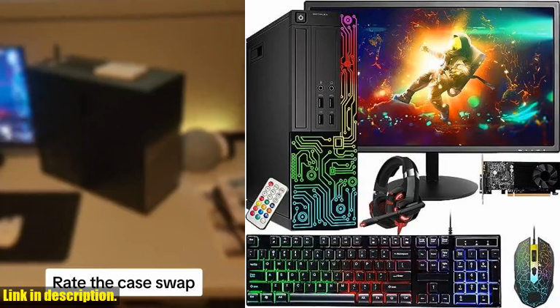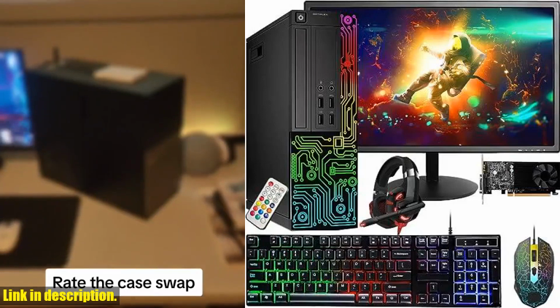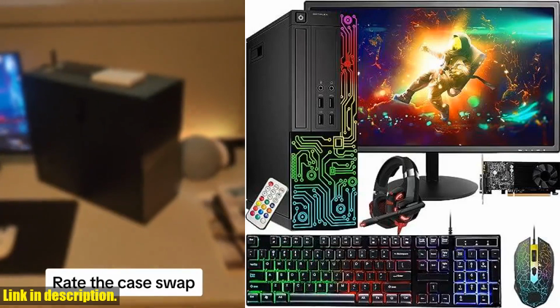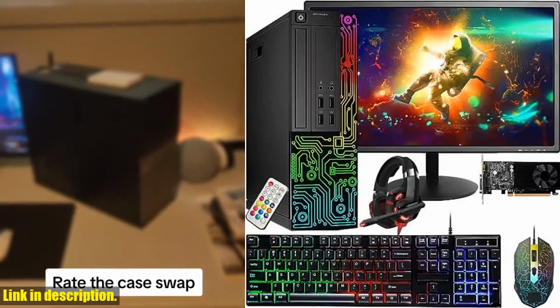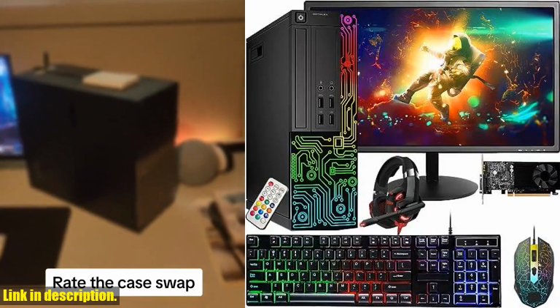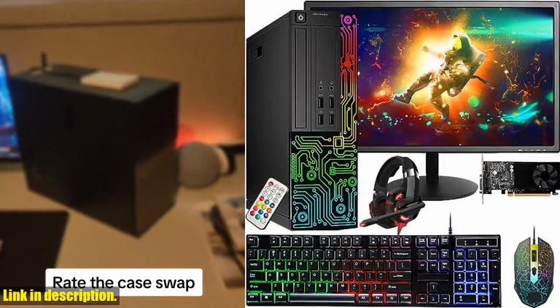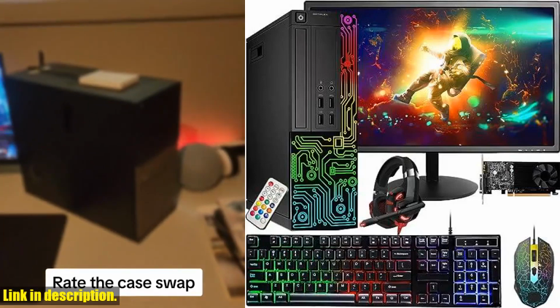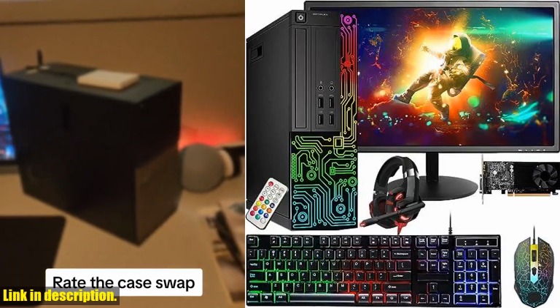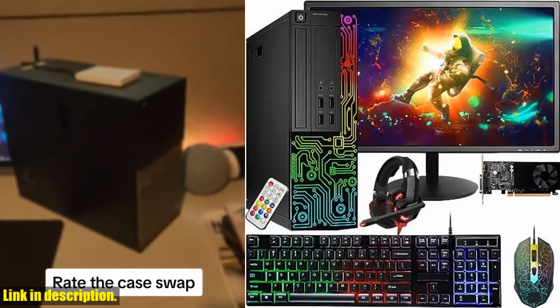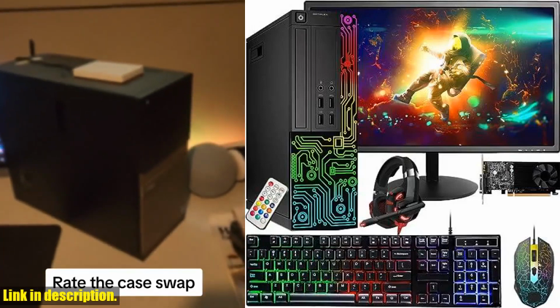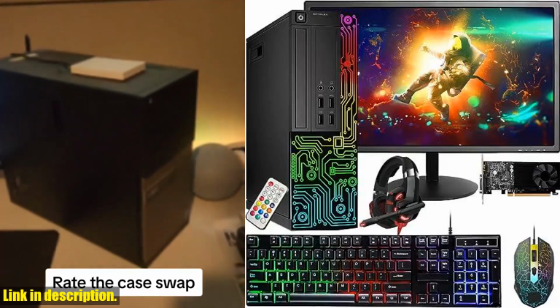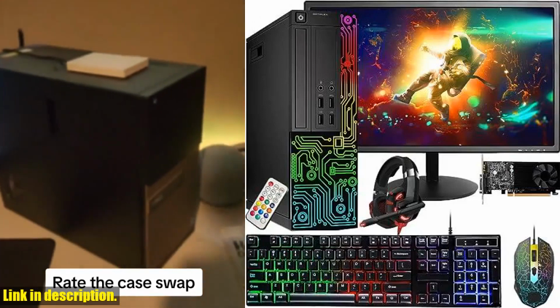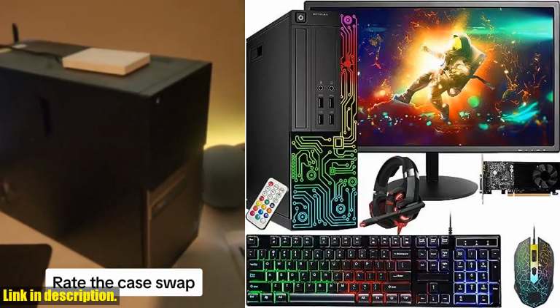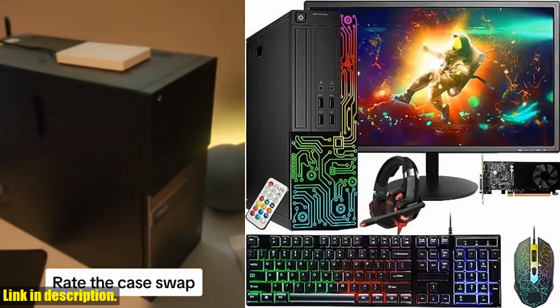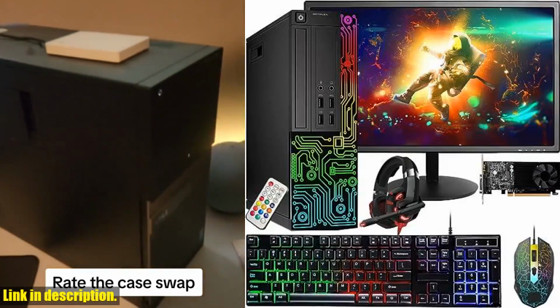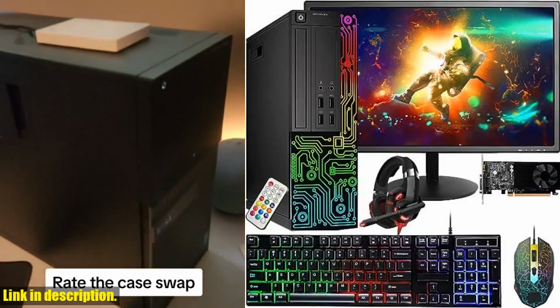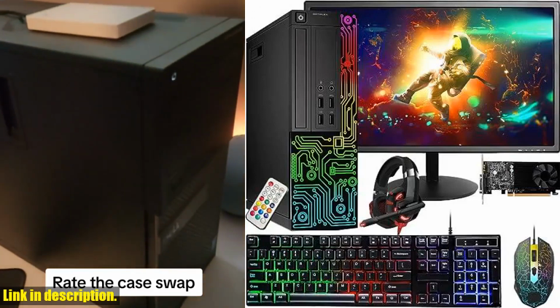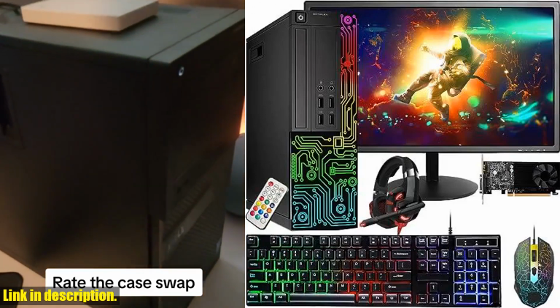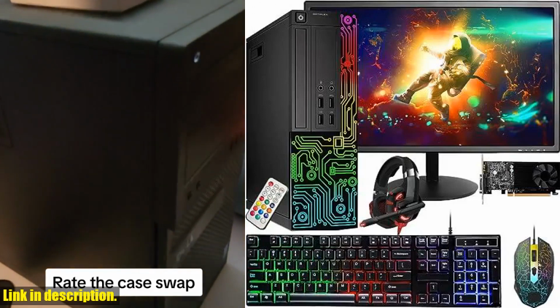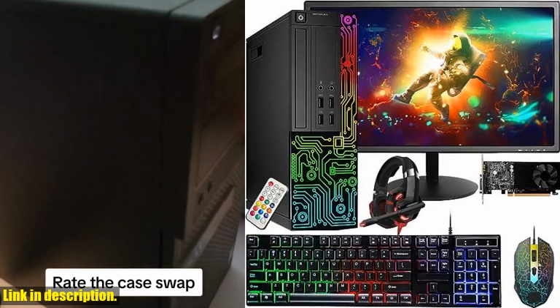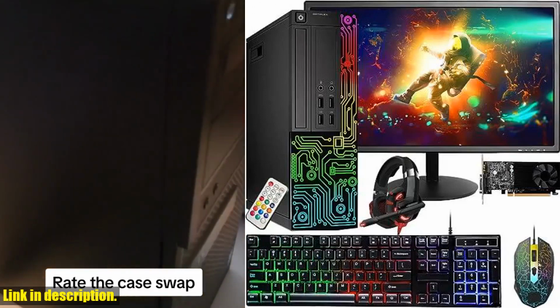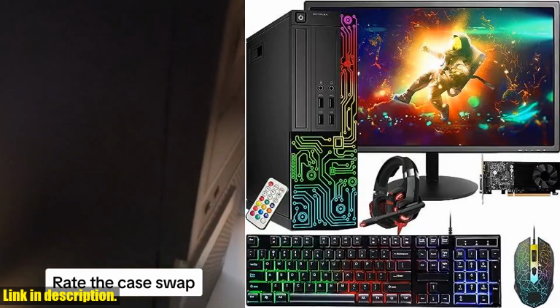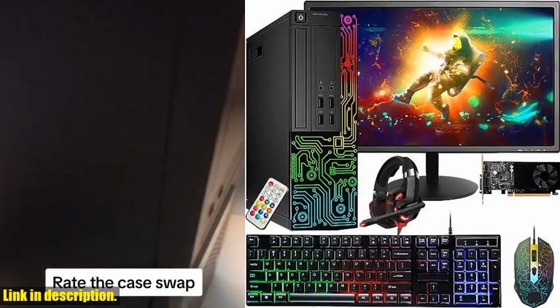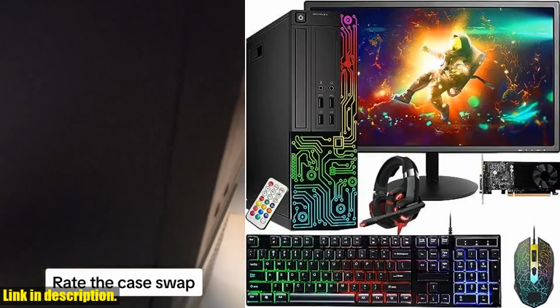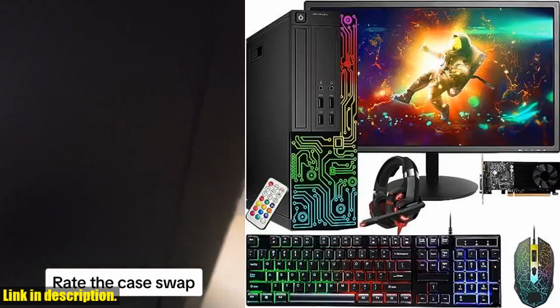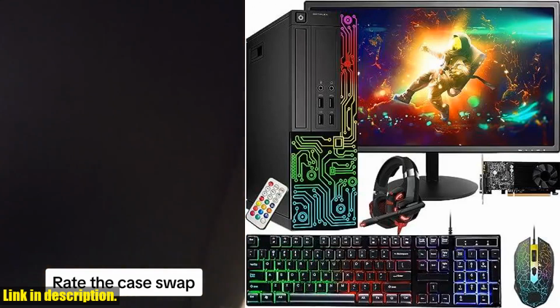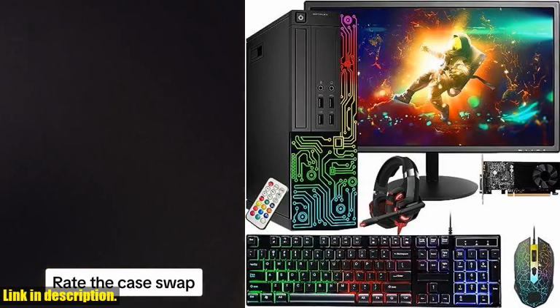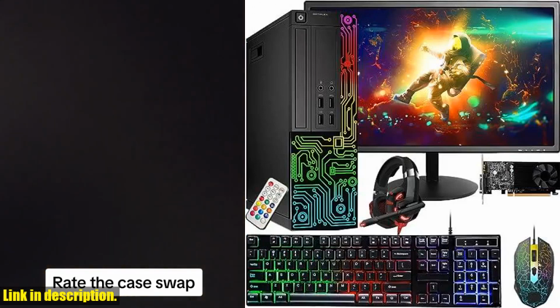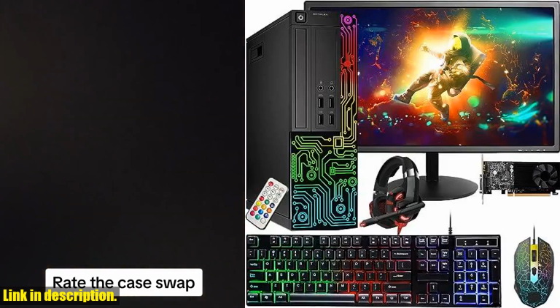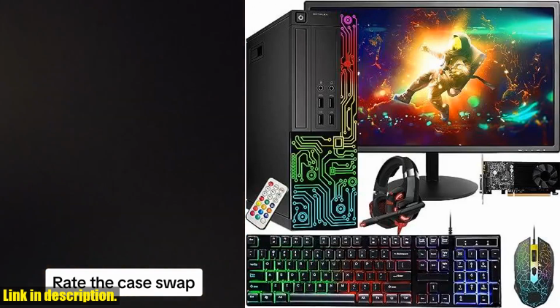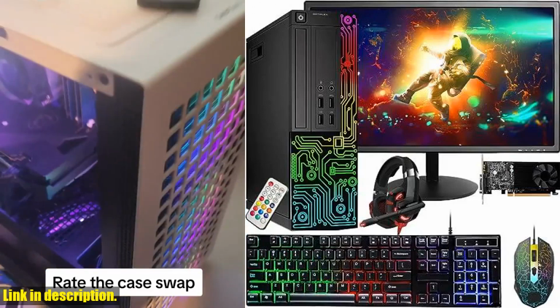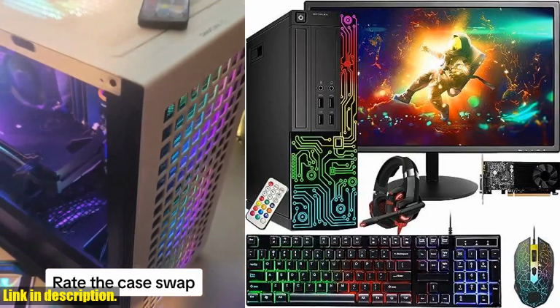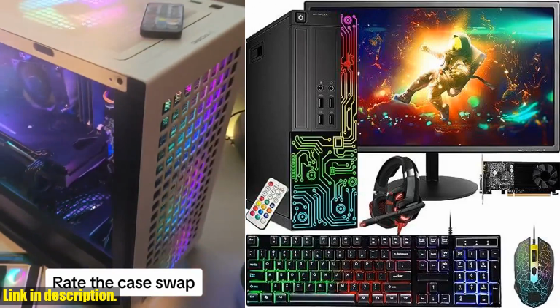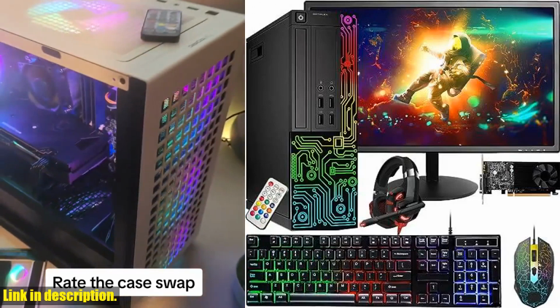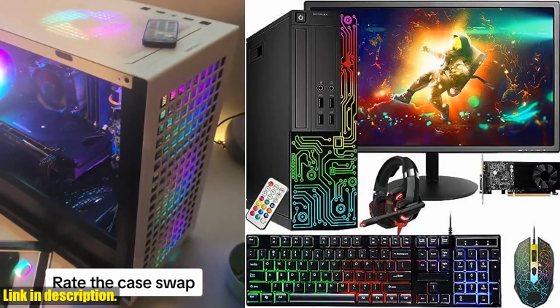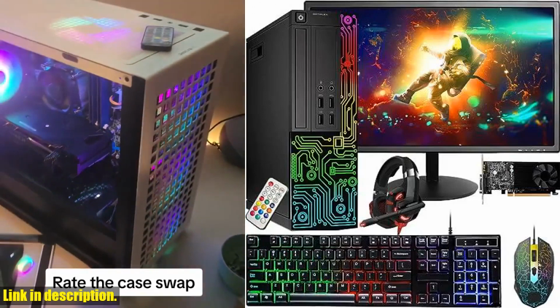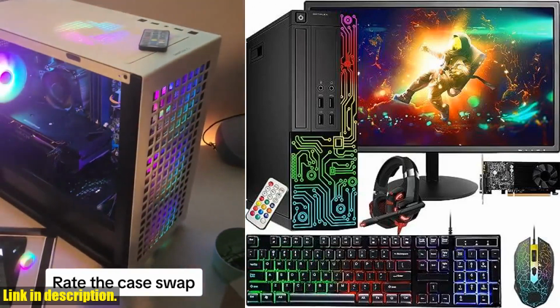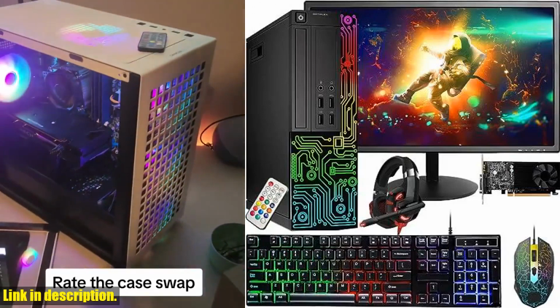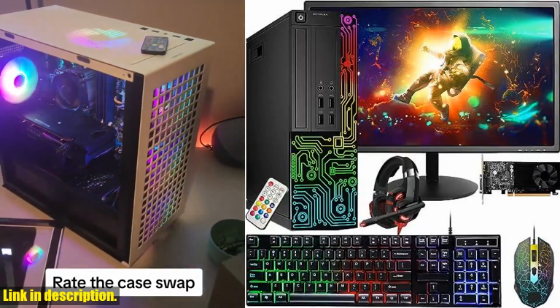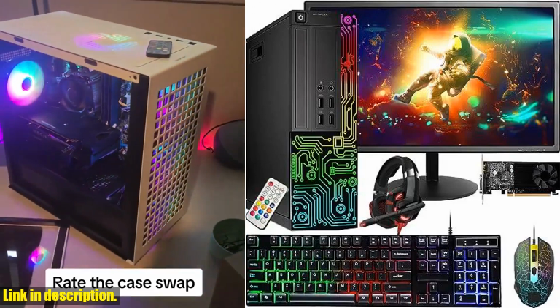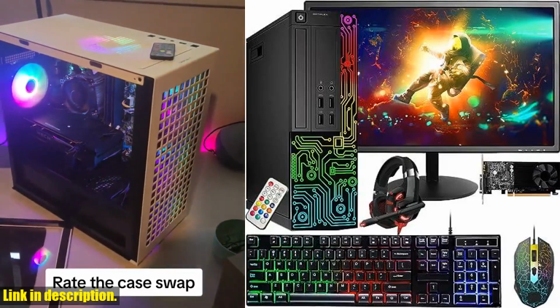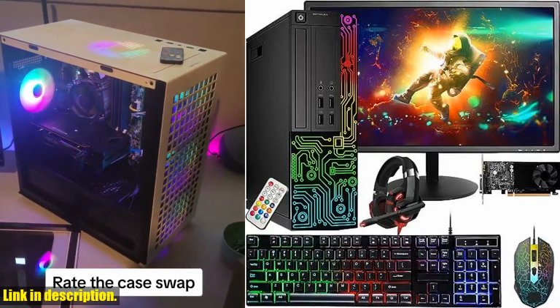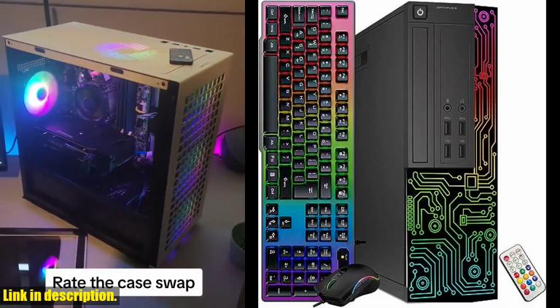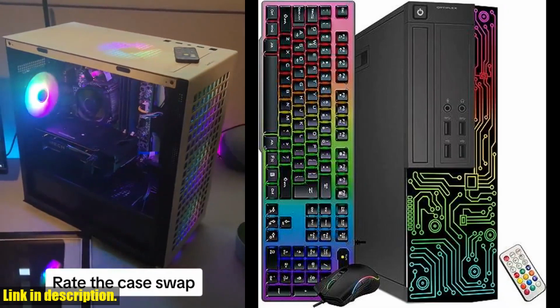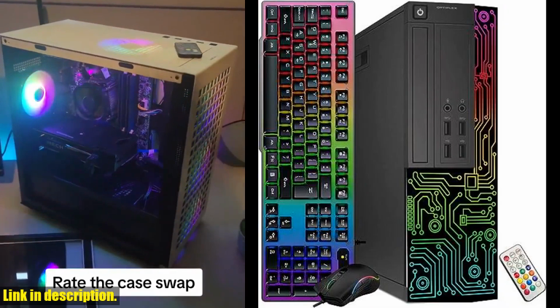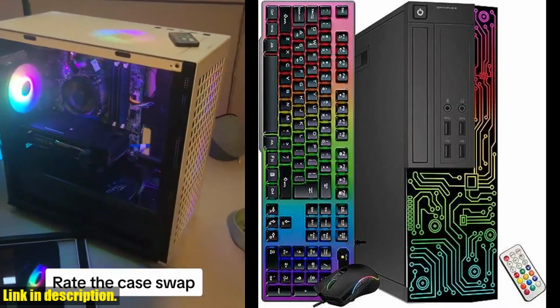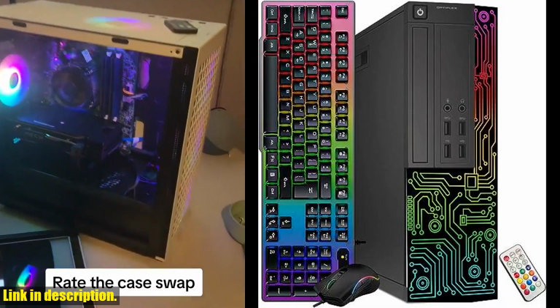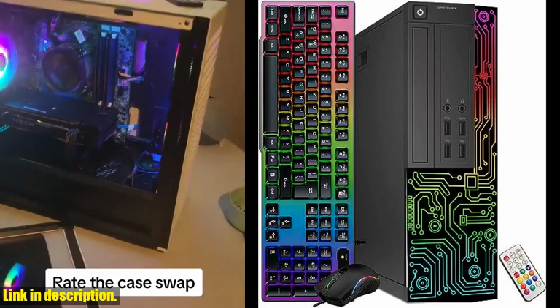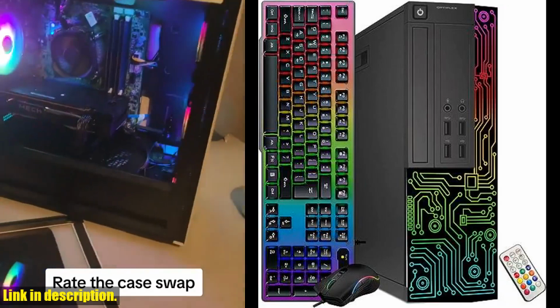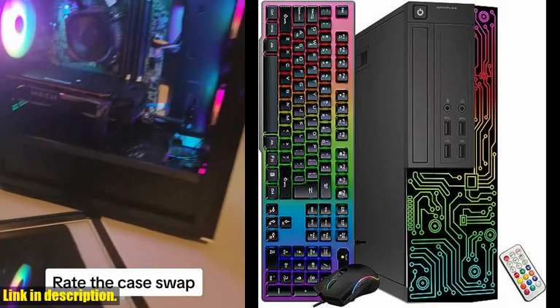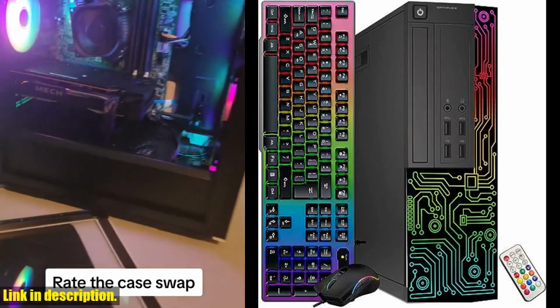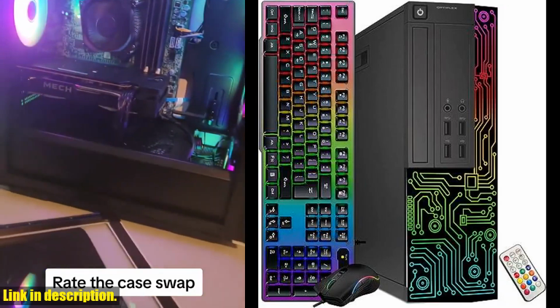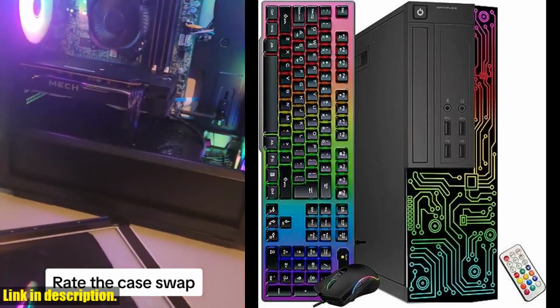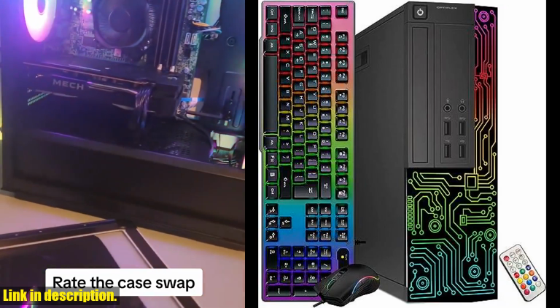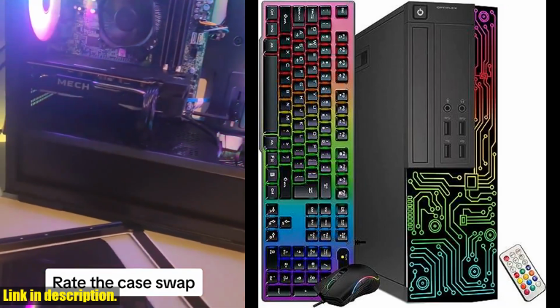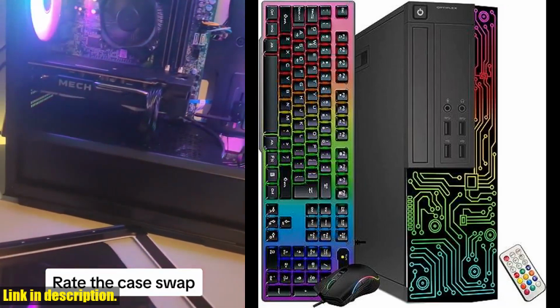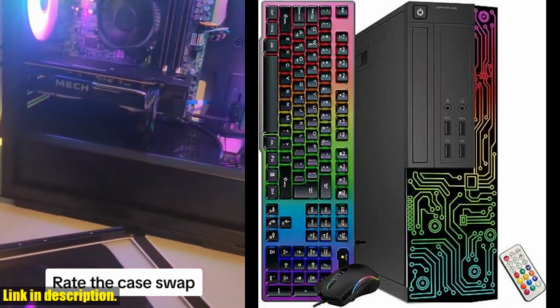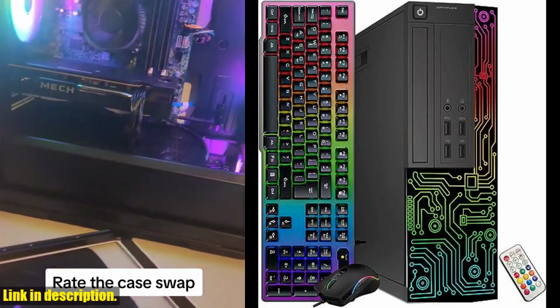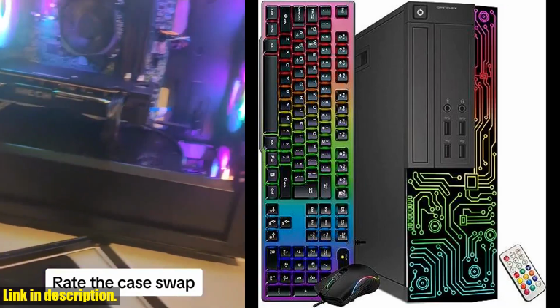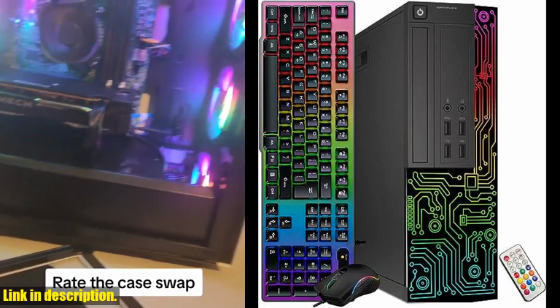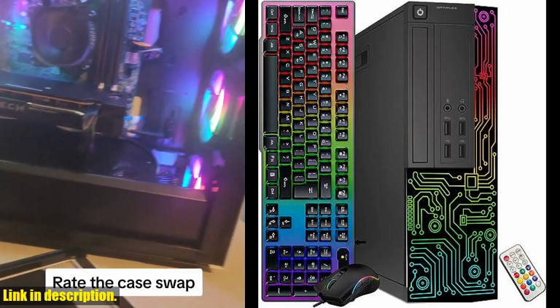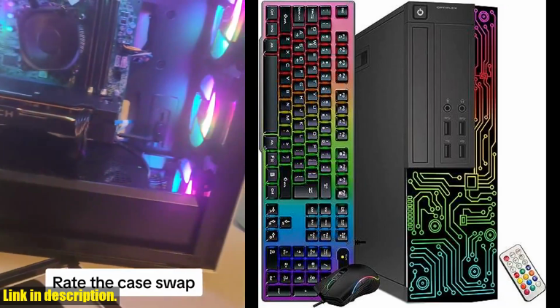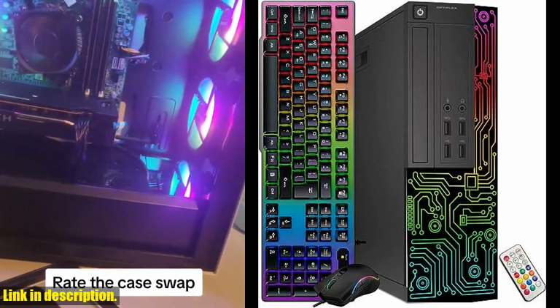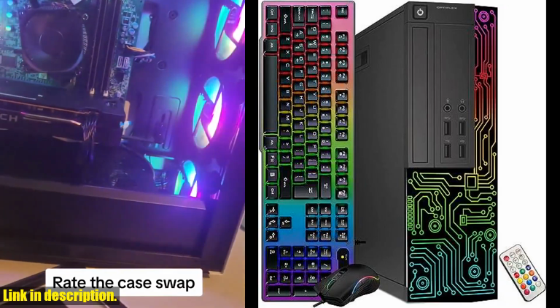Hey there, tech enthusiasts! Today, we're taking a closer look at the Dell Gaming Optiplex Desktop RGB Computer PC.